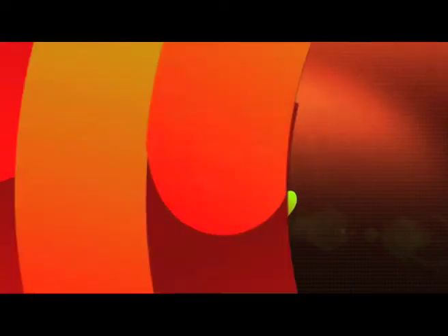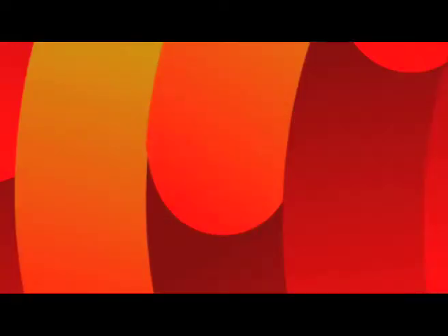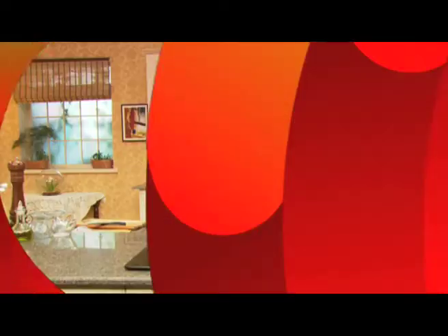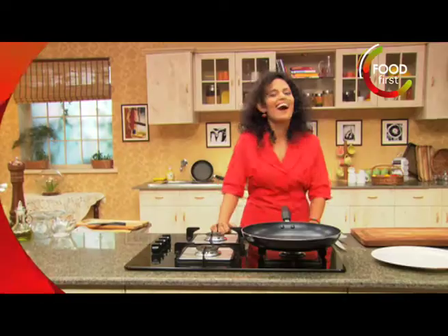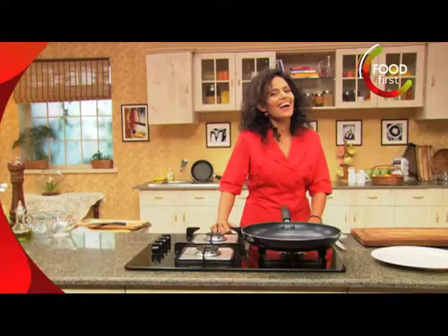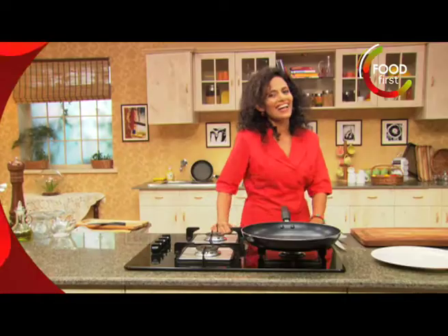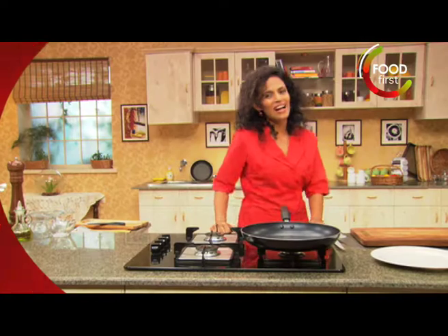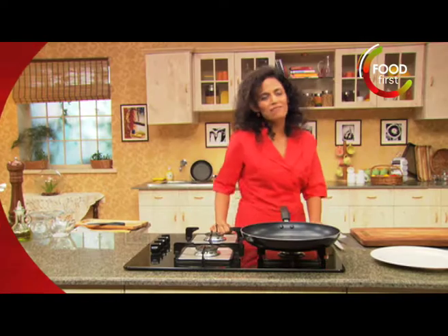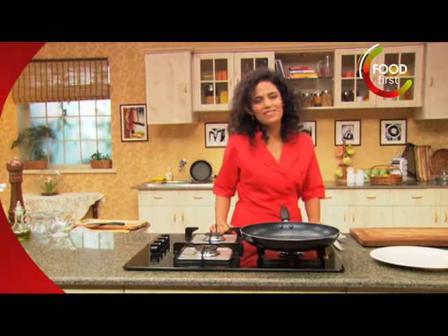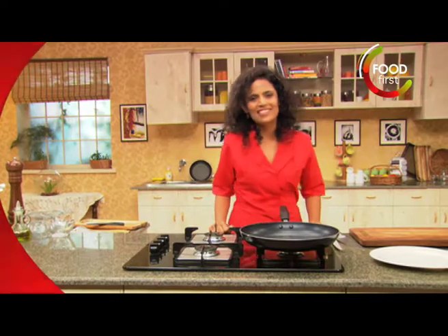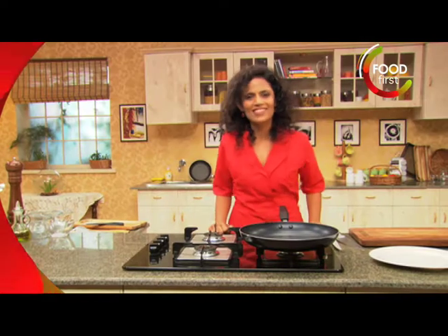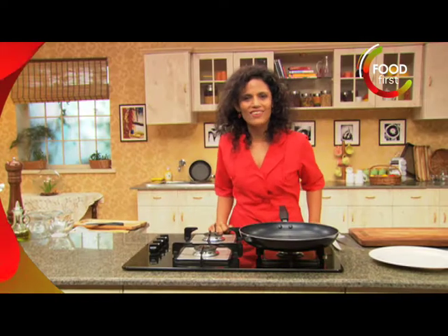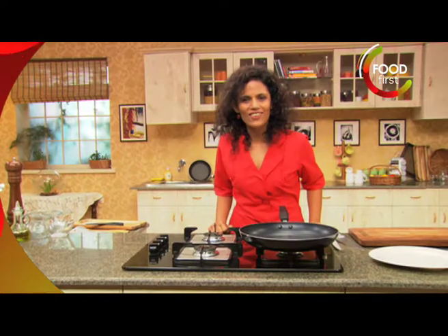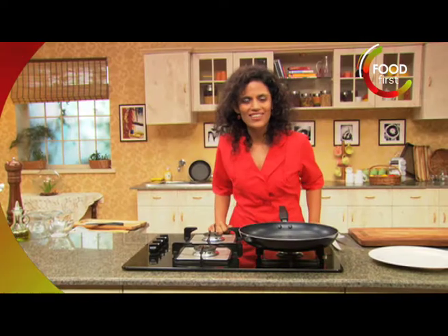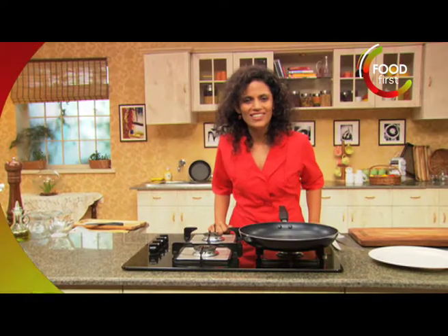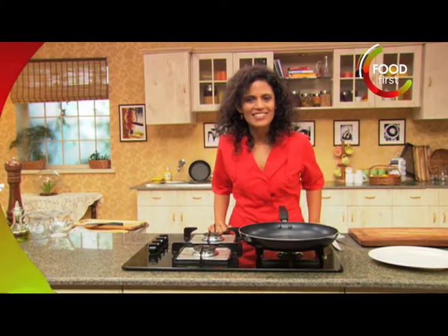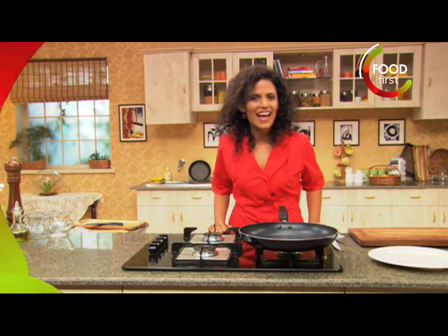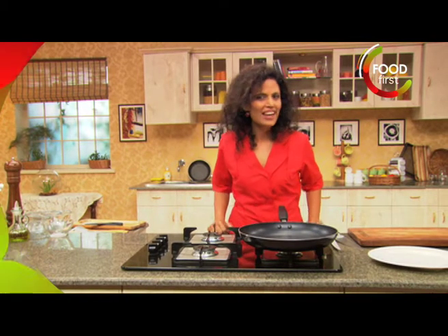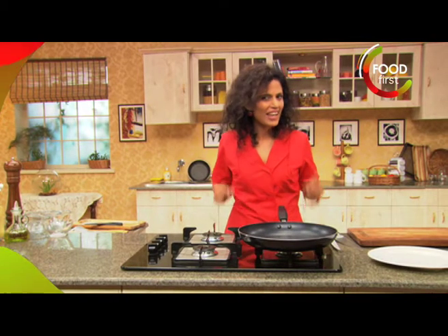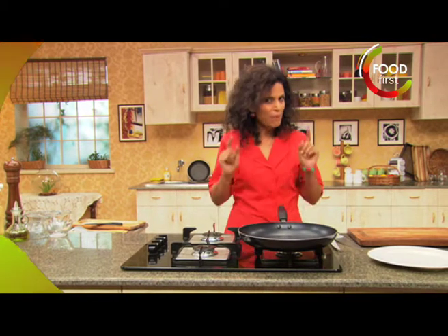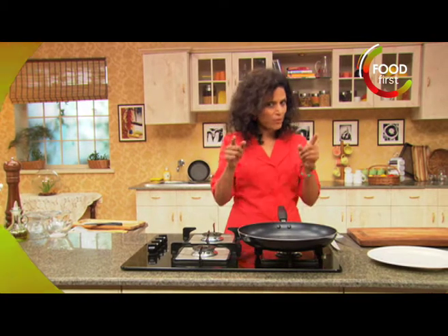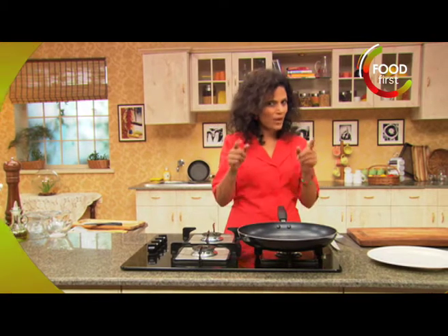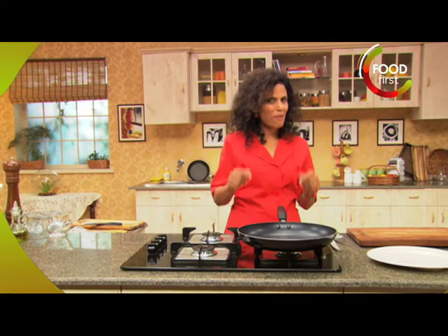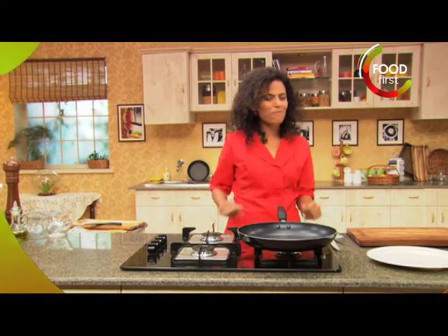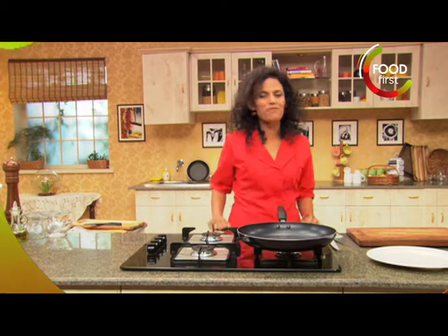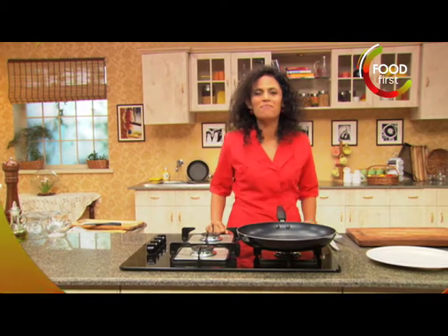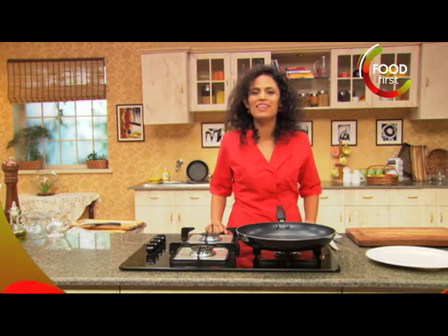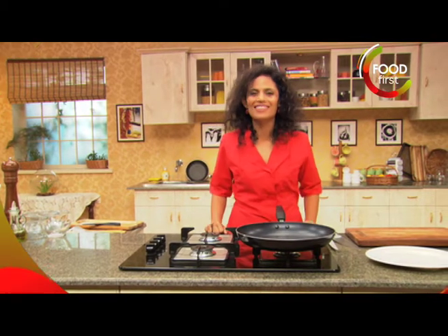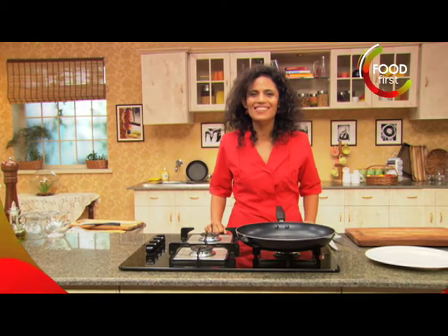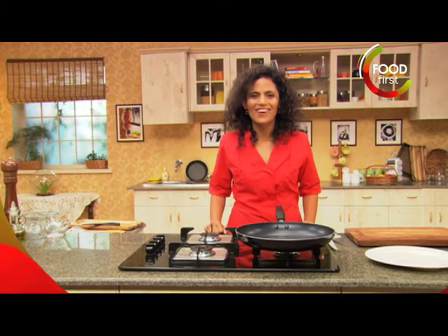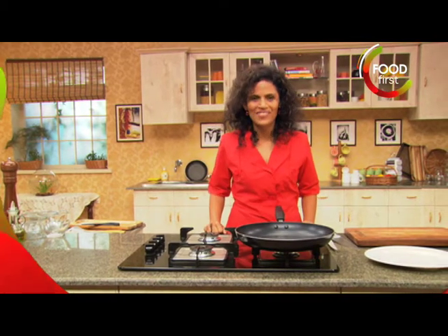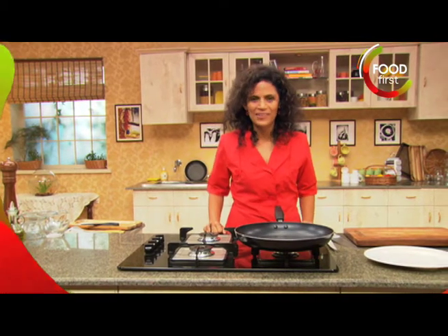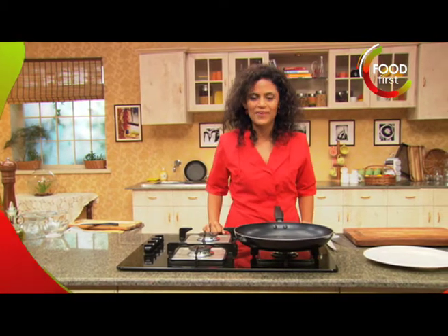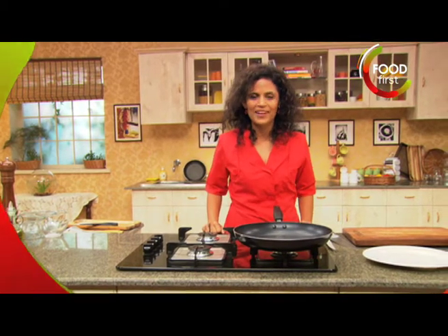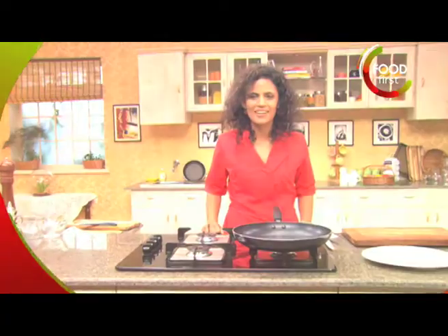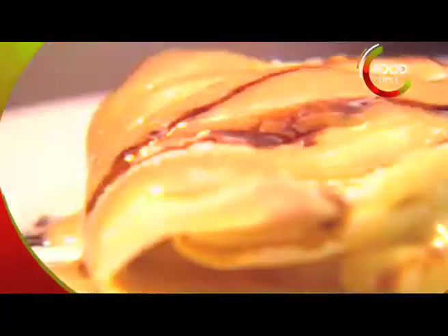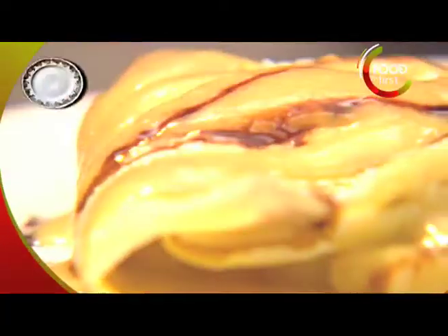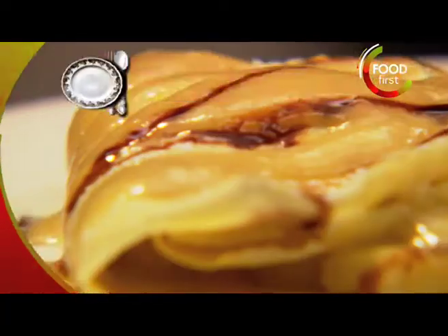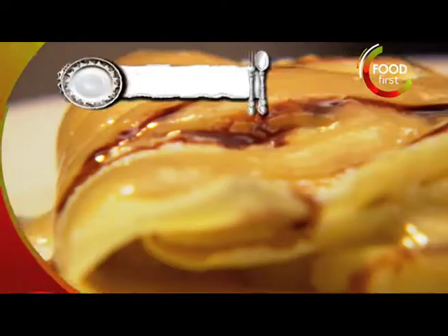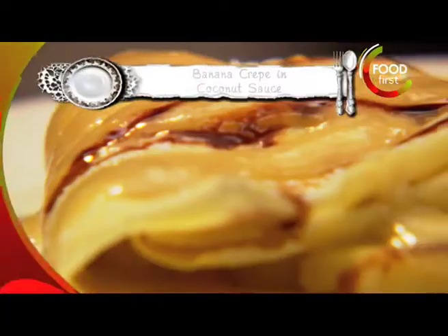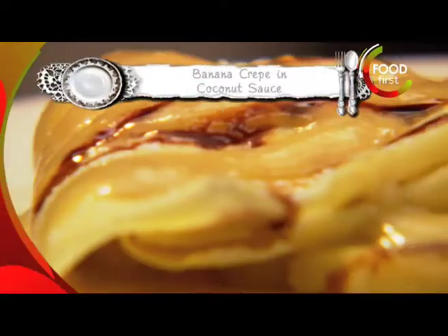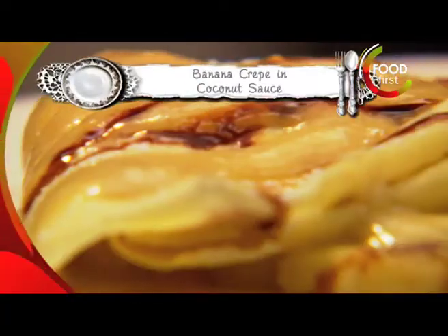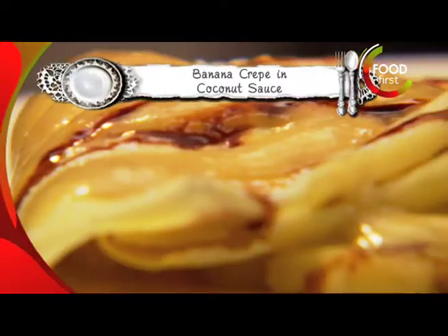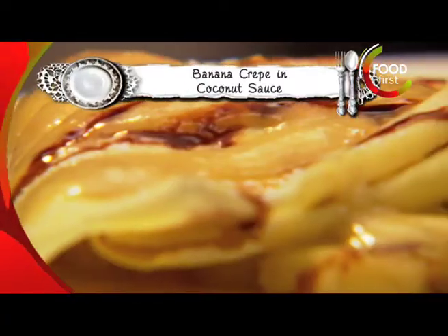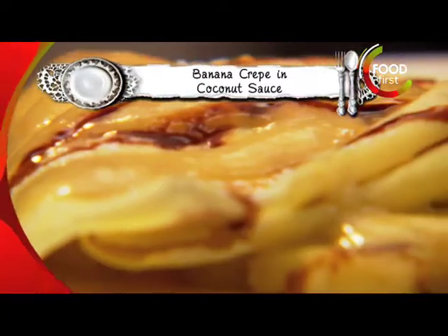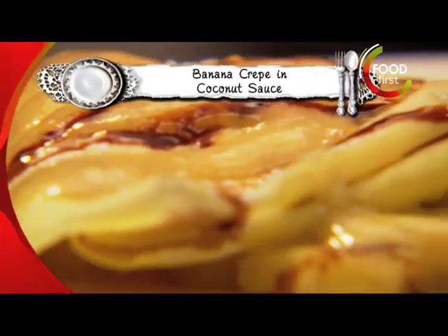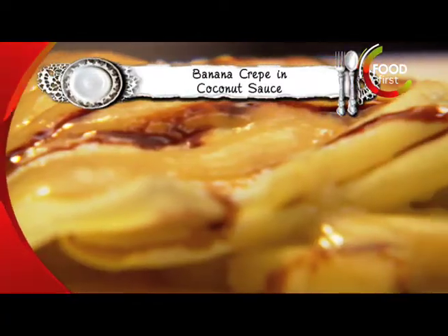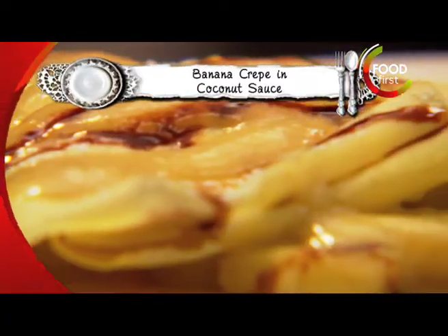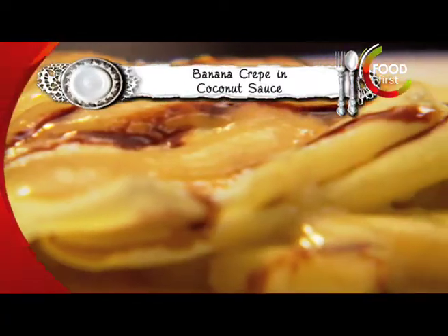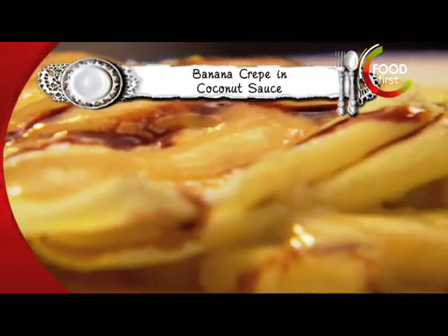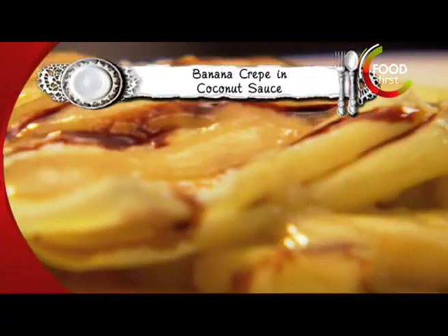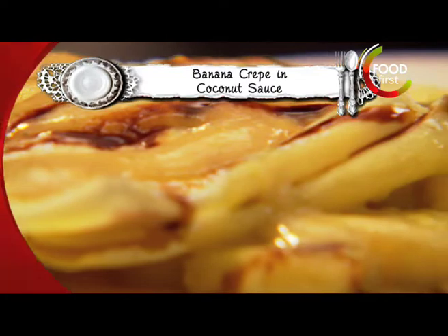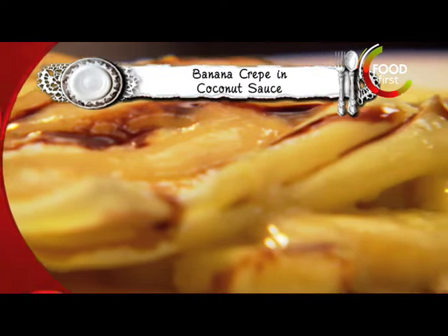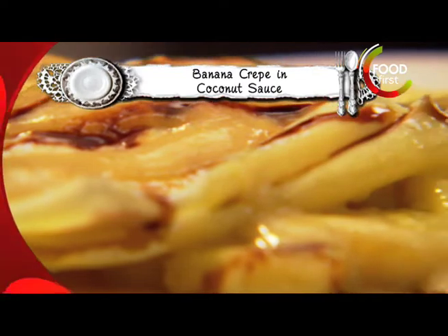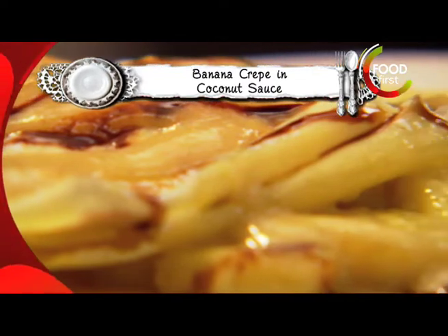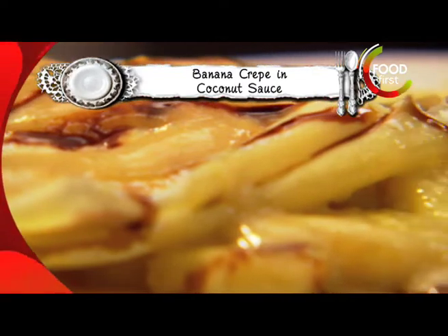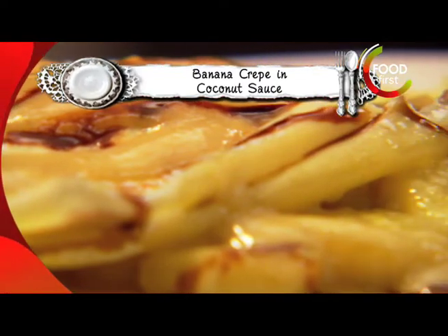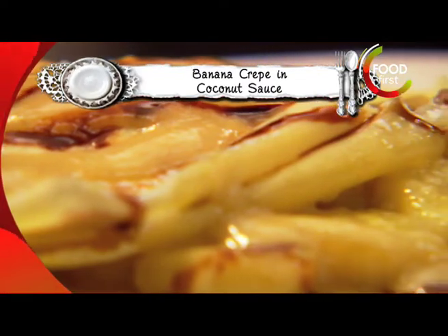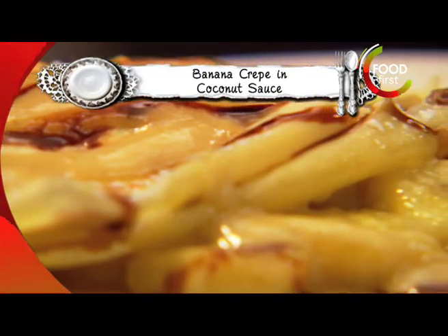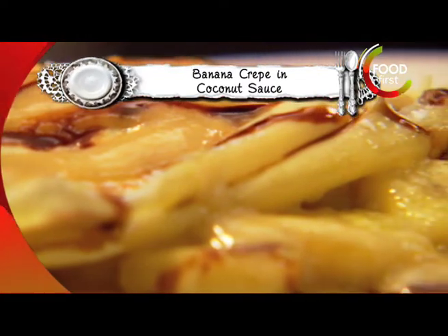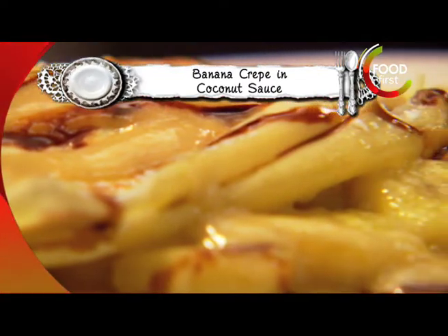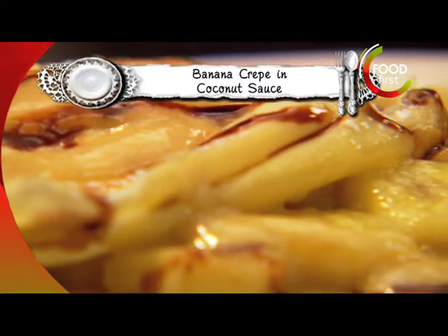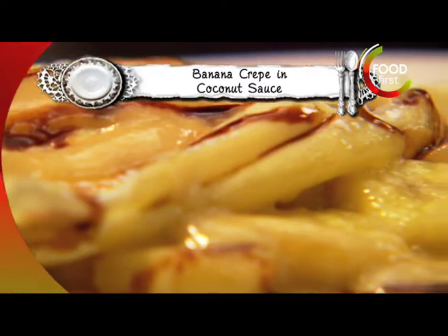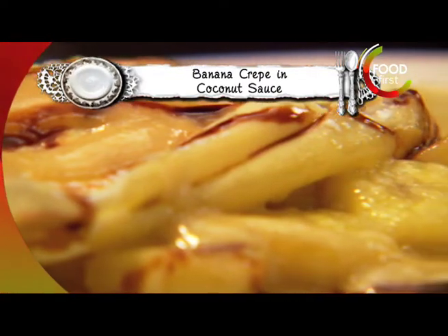Hi, I'm Sunita Rodricks, an apron up for Meals on the Run. Now I'm going to make the batter for my banana crepes.